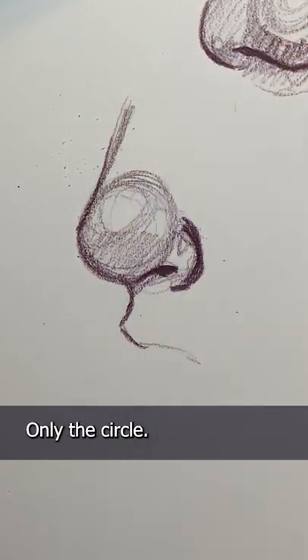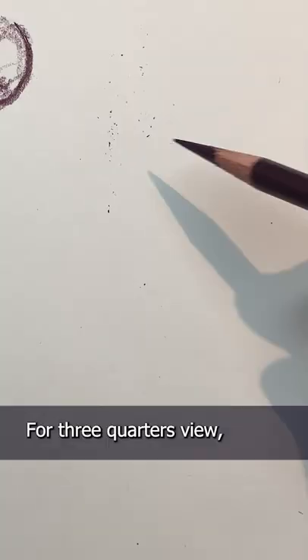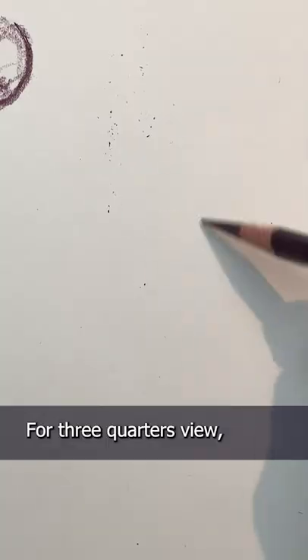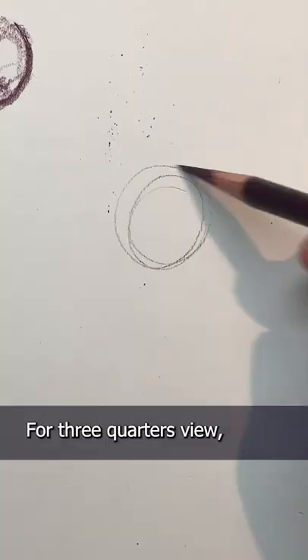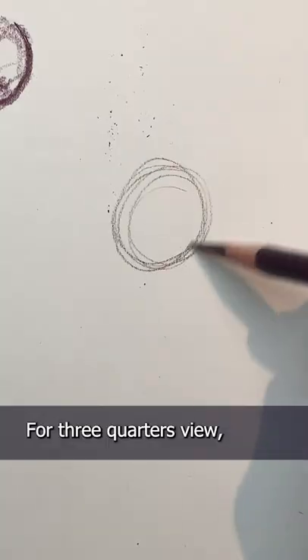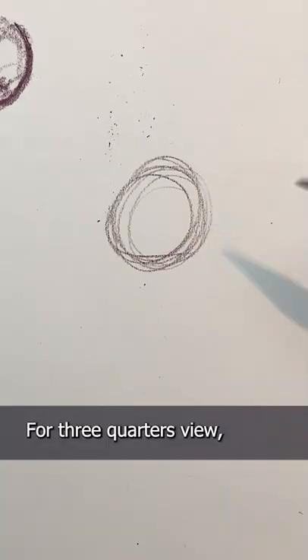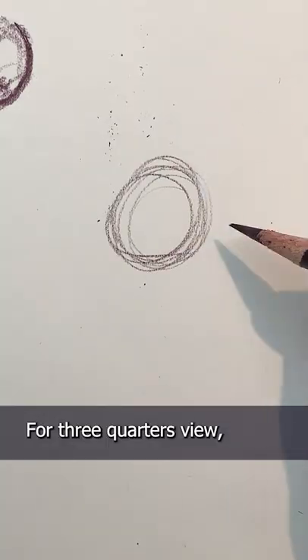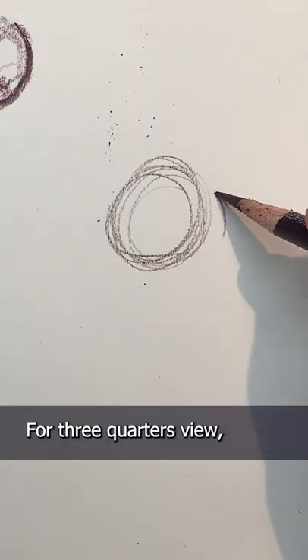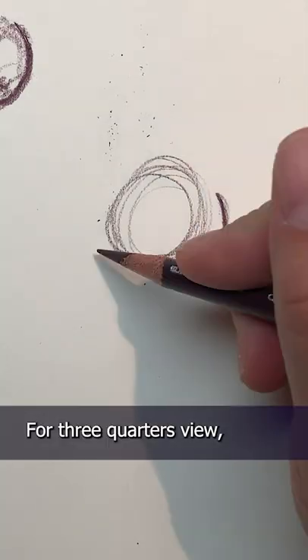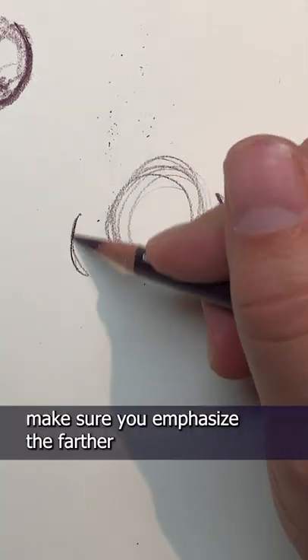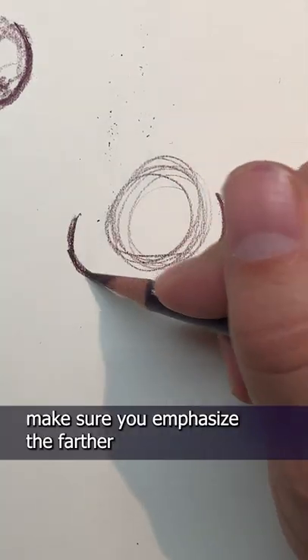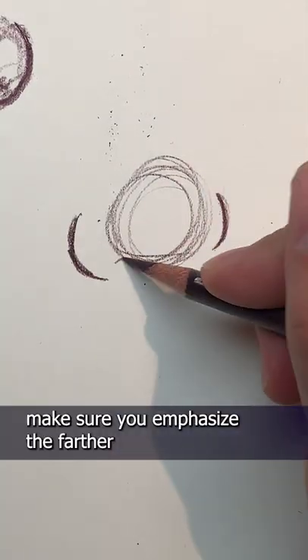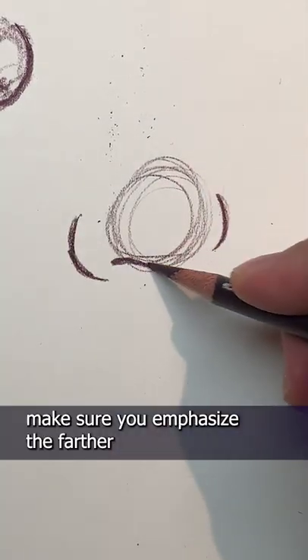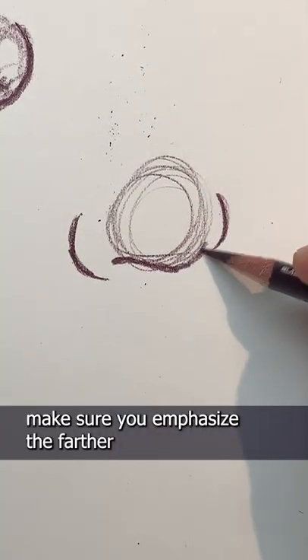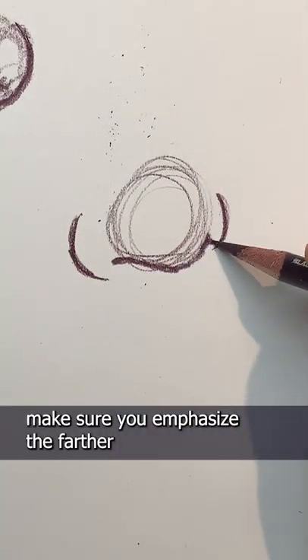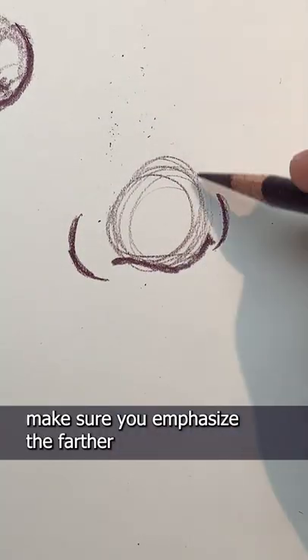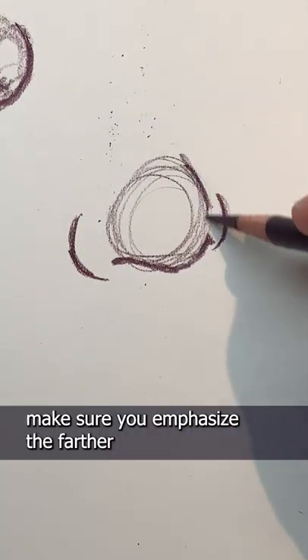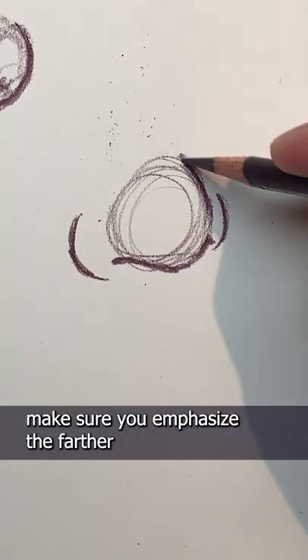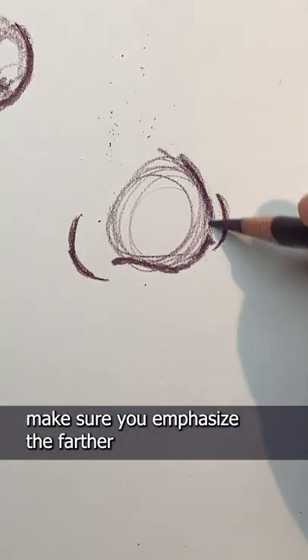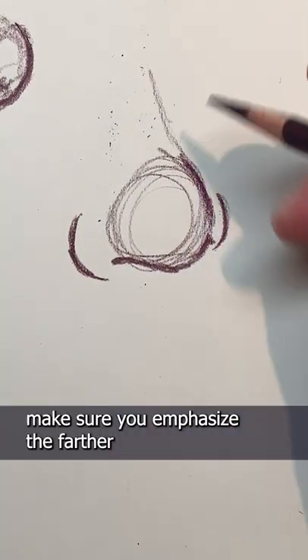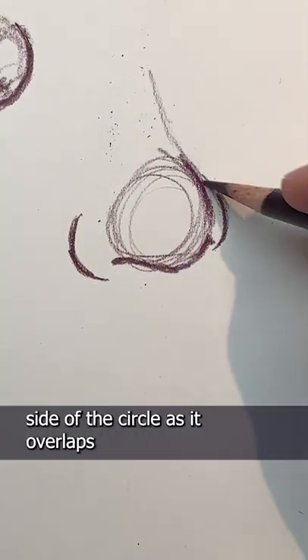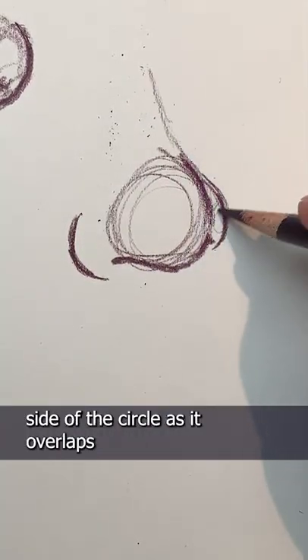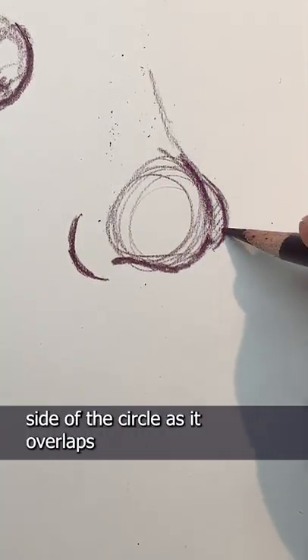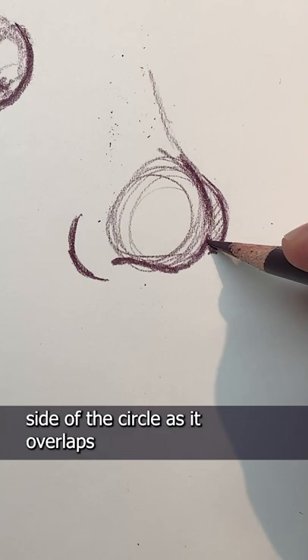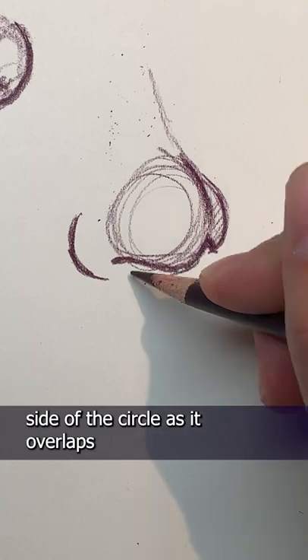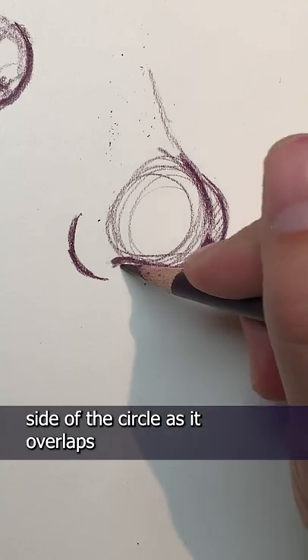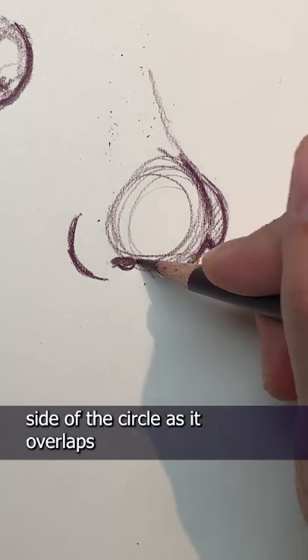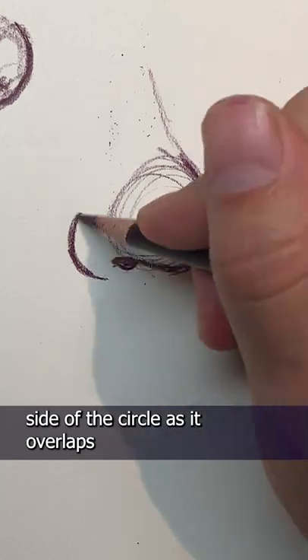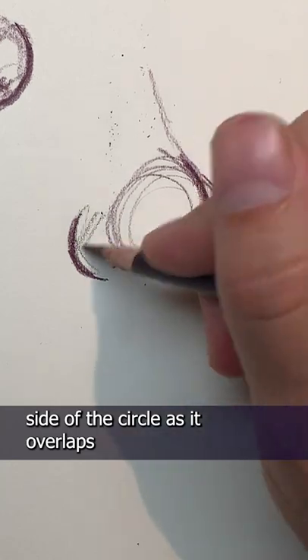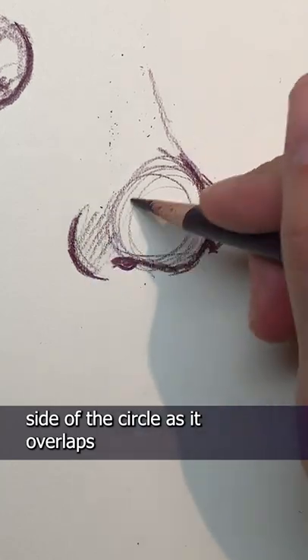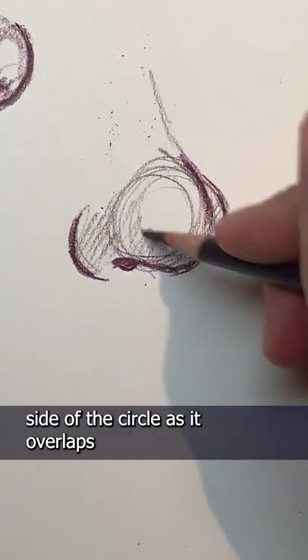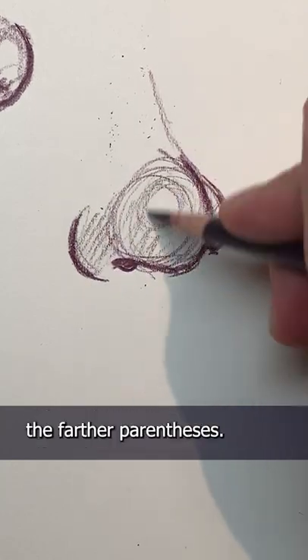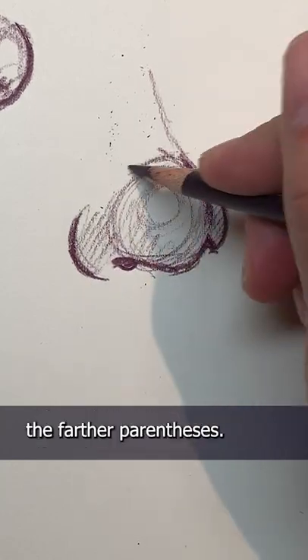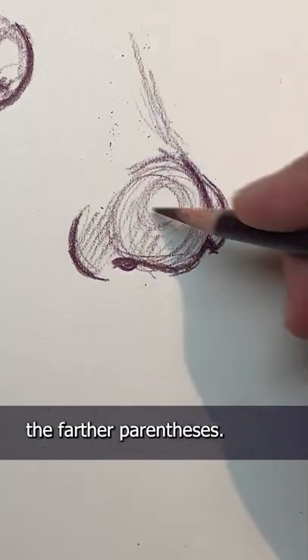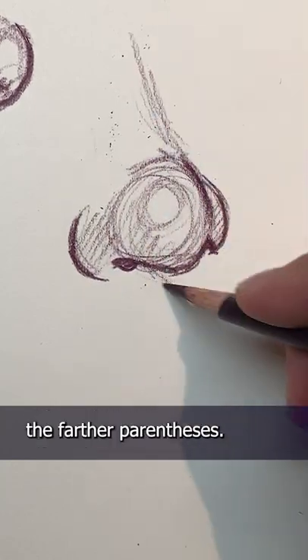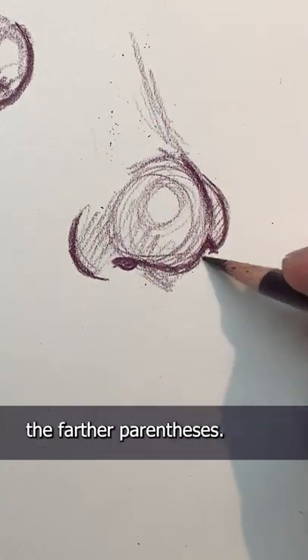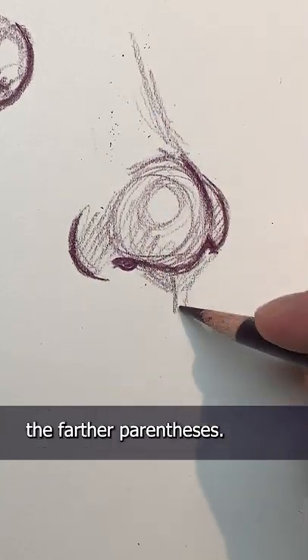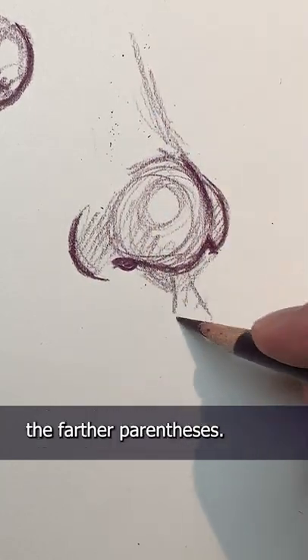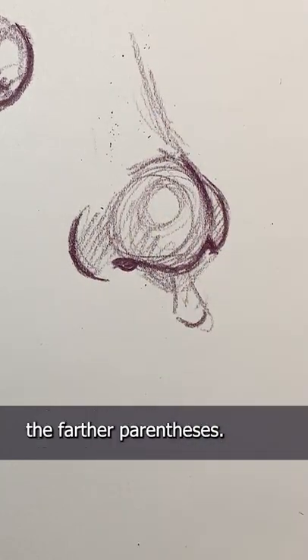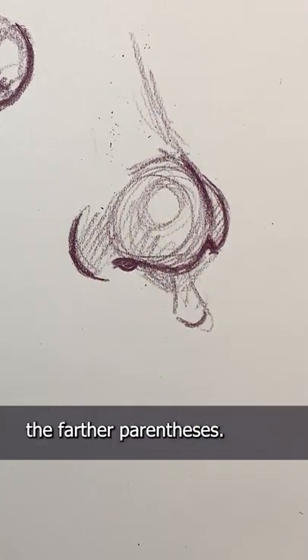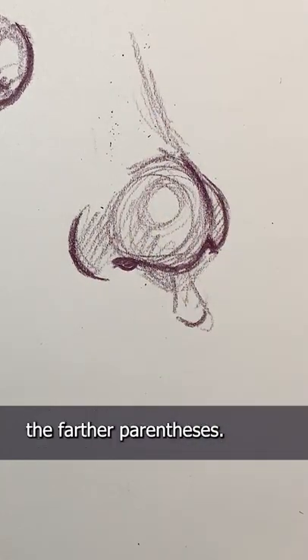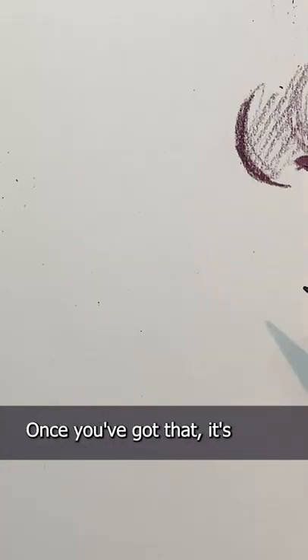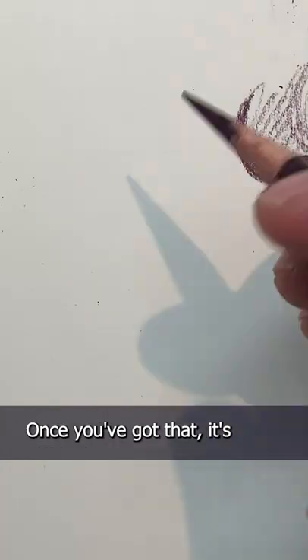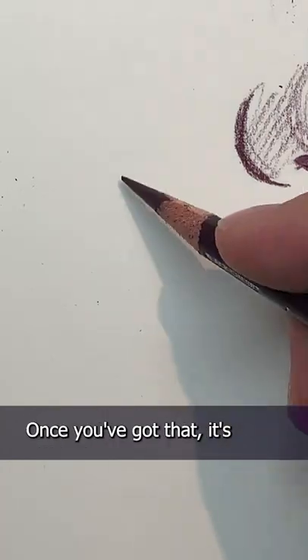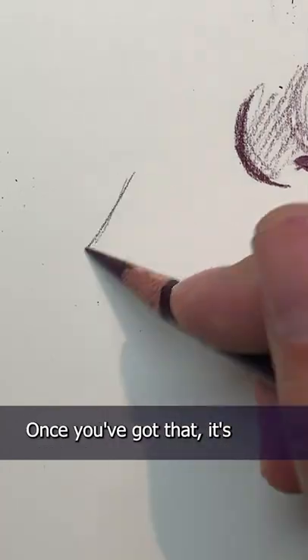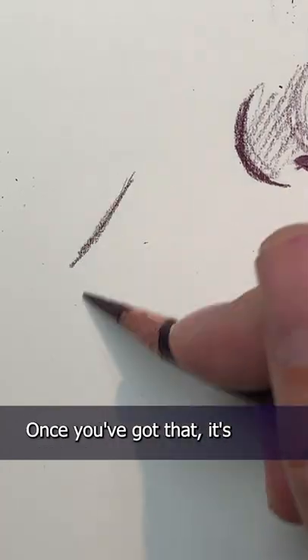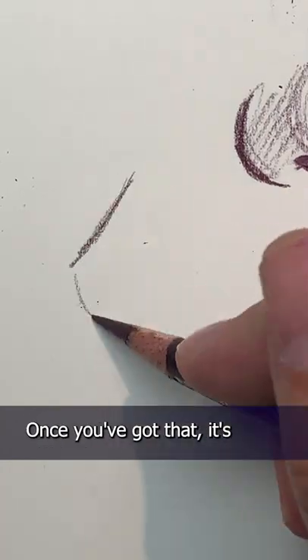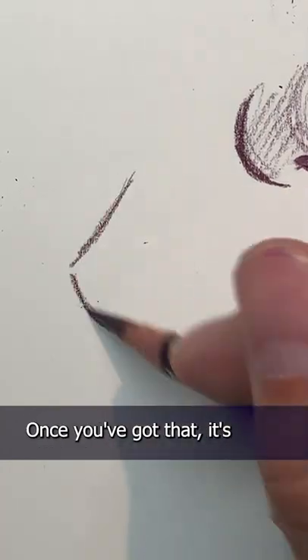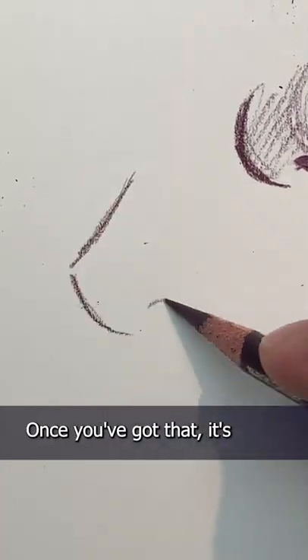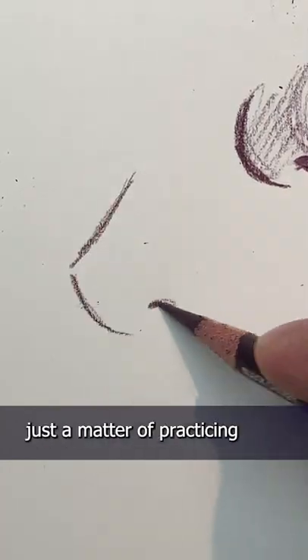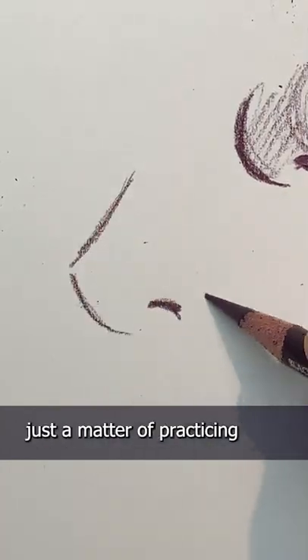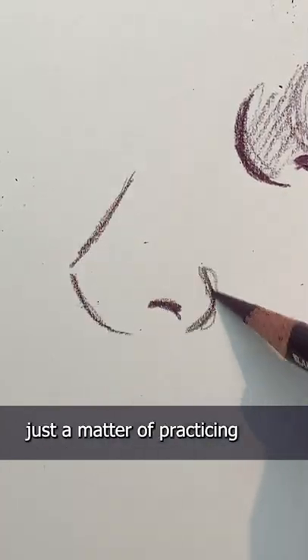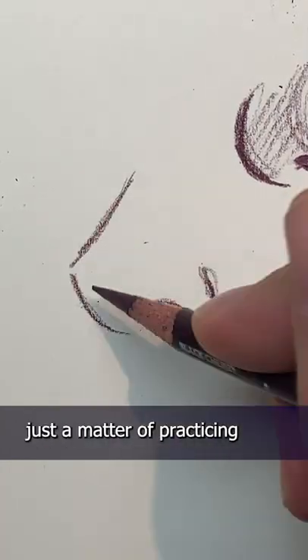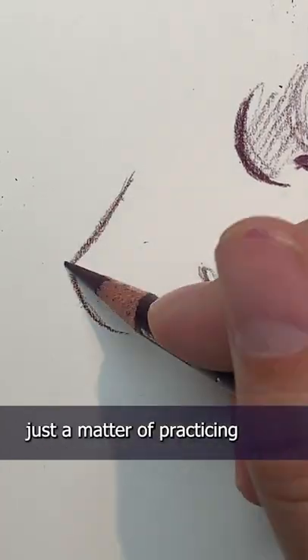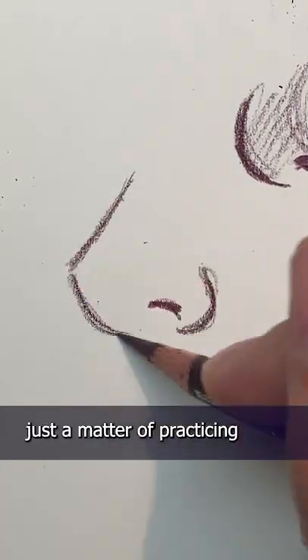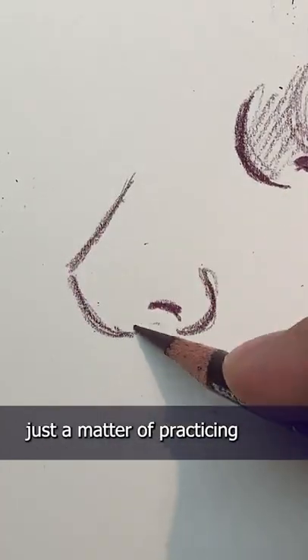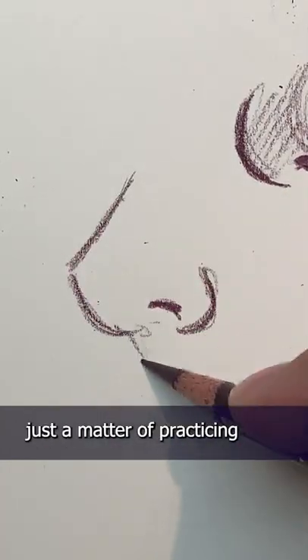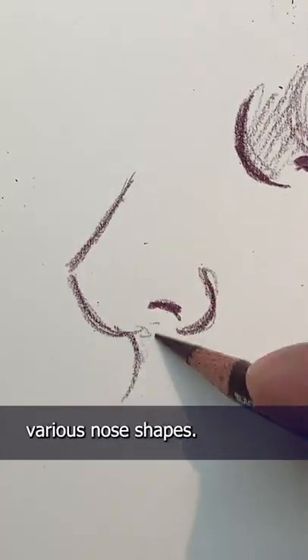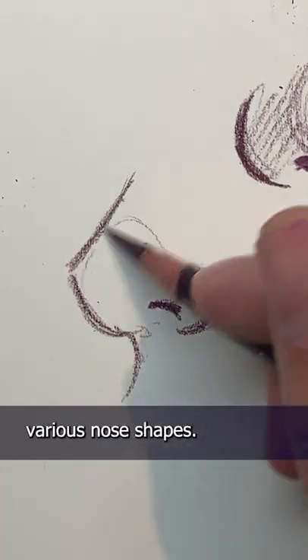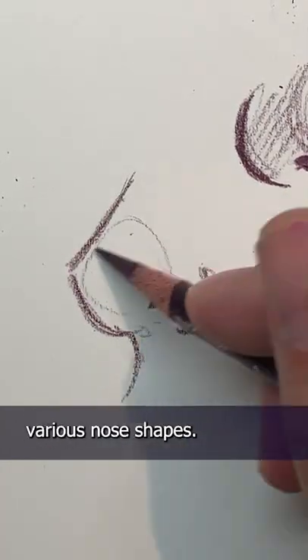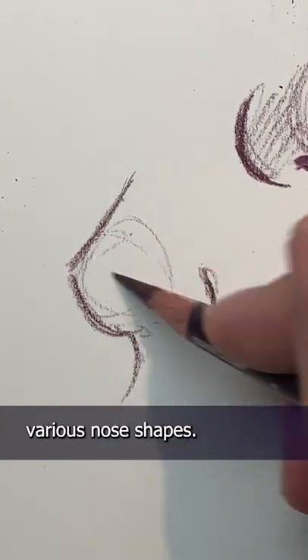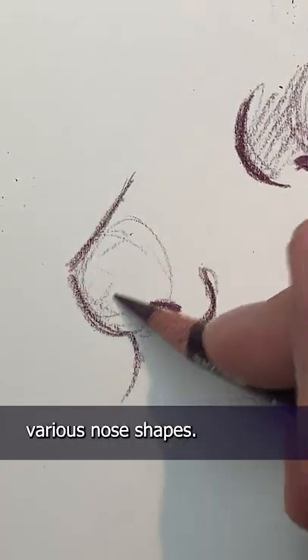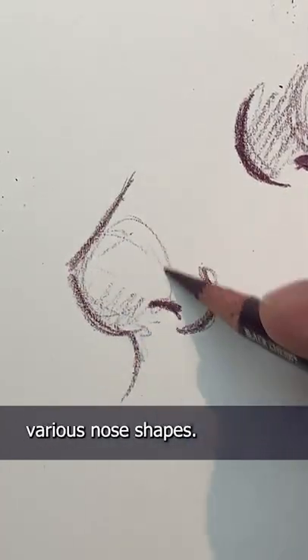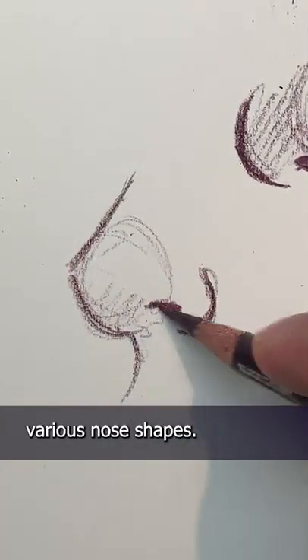For a three-quarters view, make sure you emphasize the farther side of the circle as it overlaps the farther parenthesis. Once you've got that, it's just a matter of practicing various nose shapes.